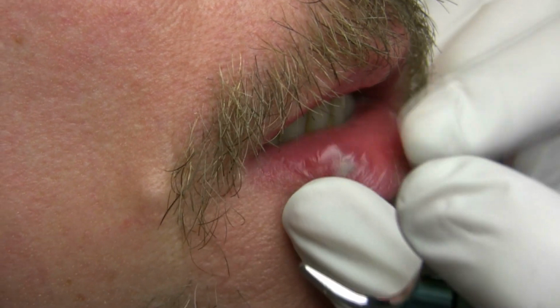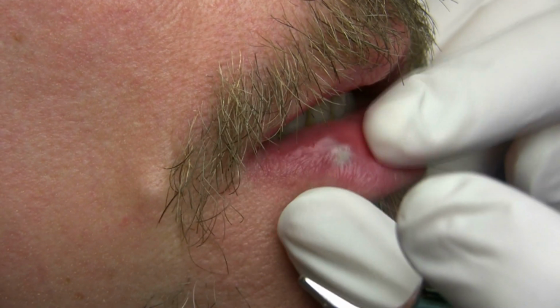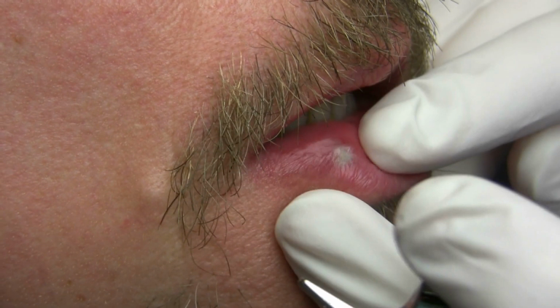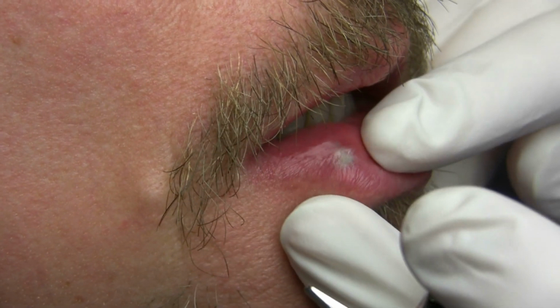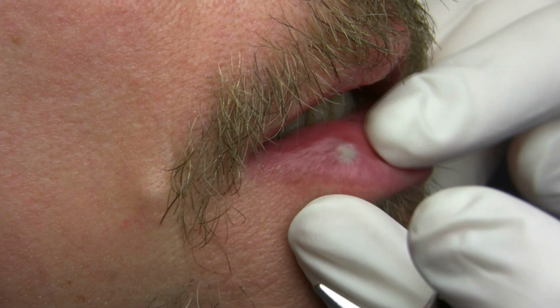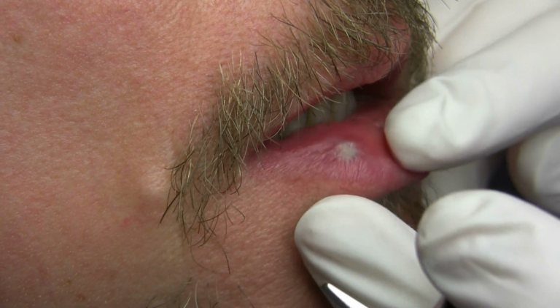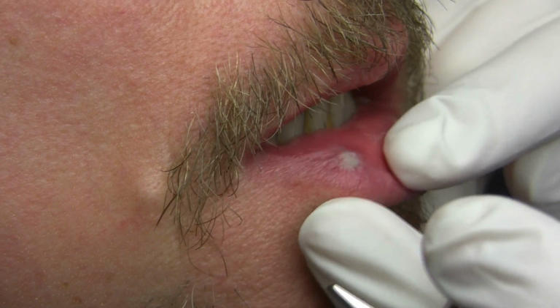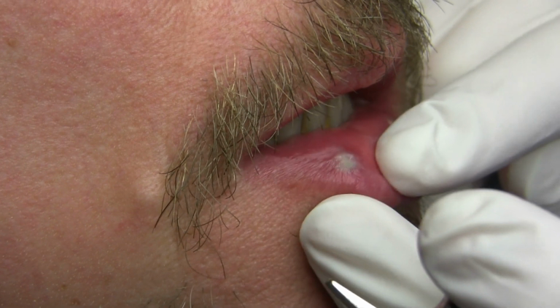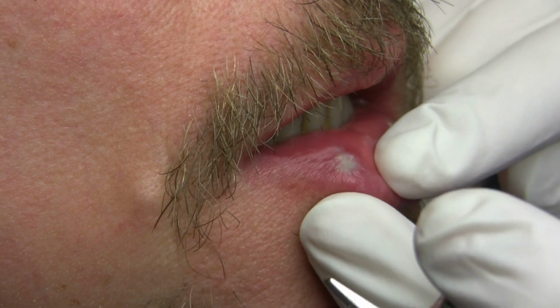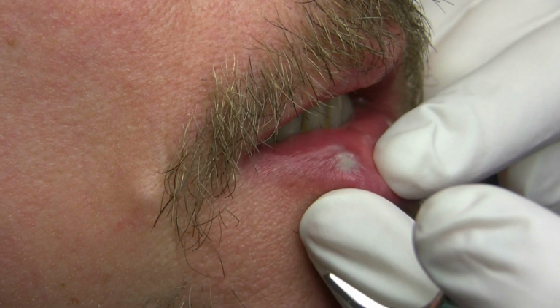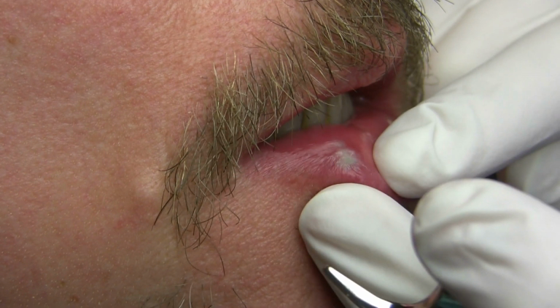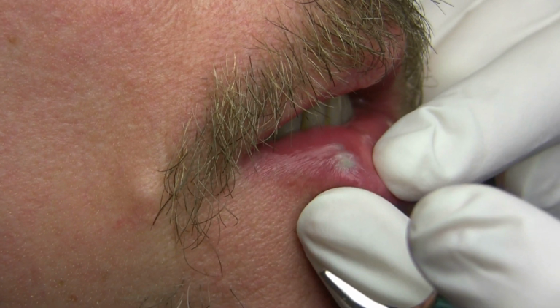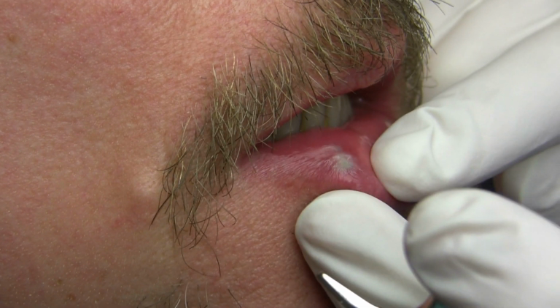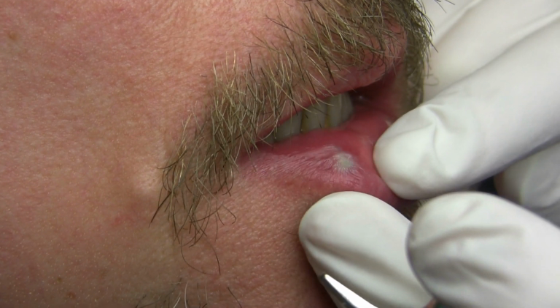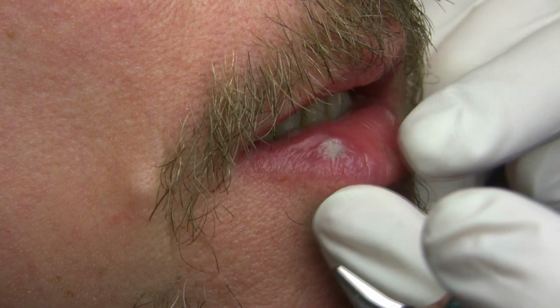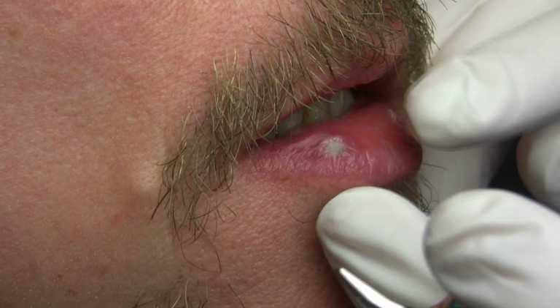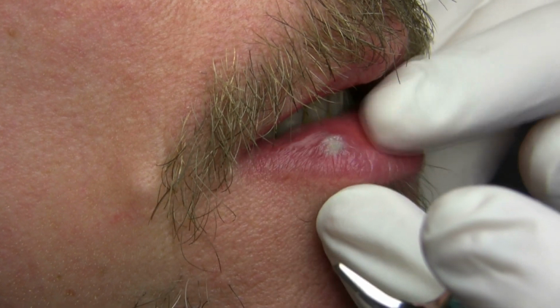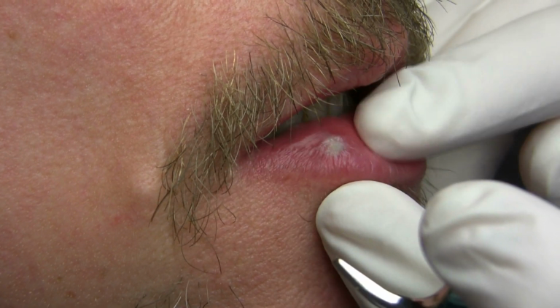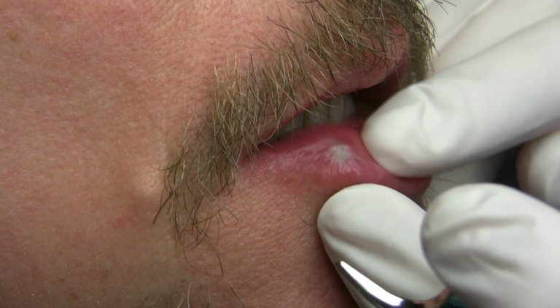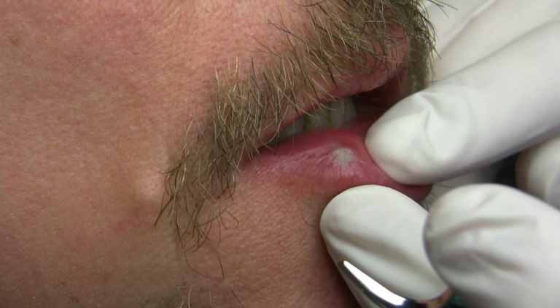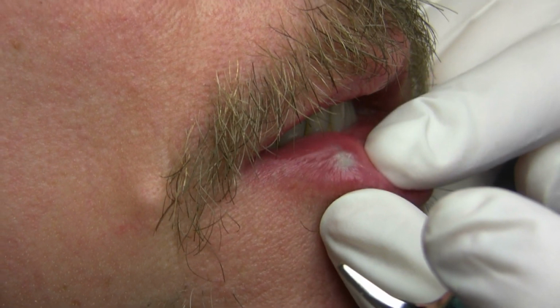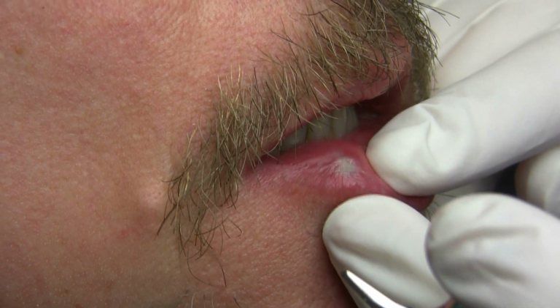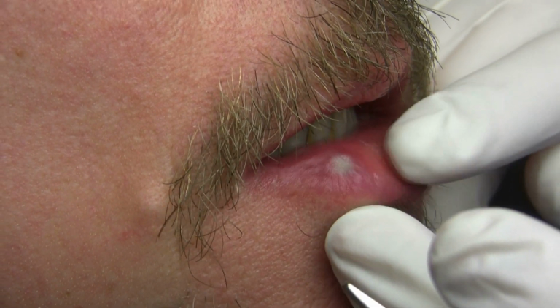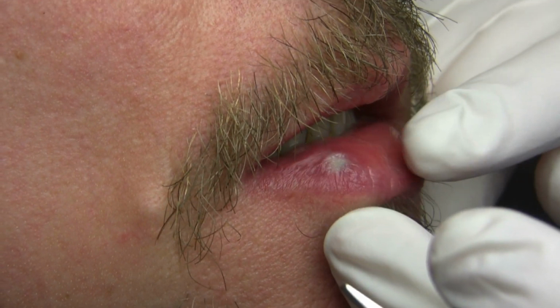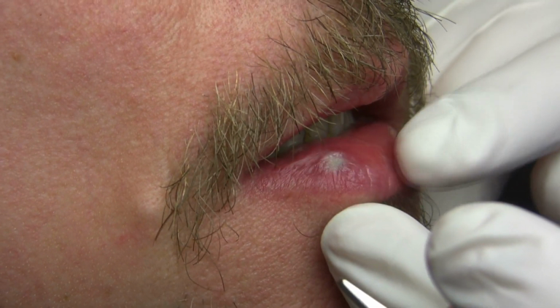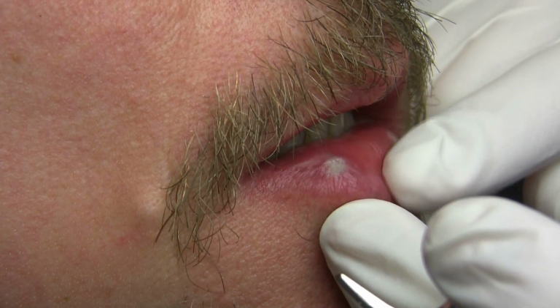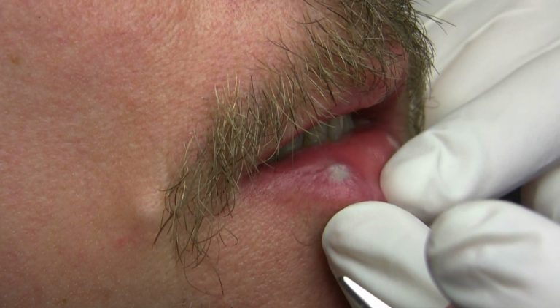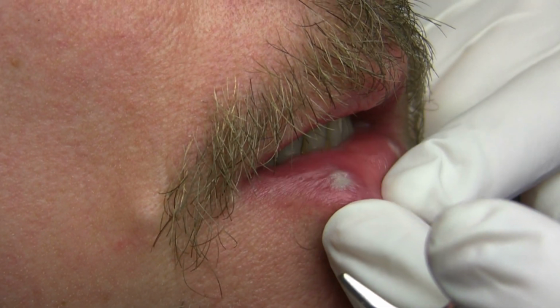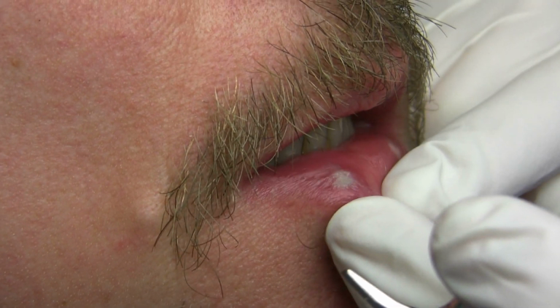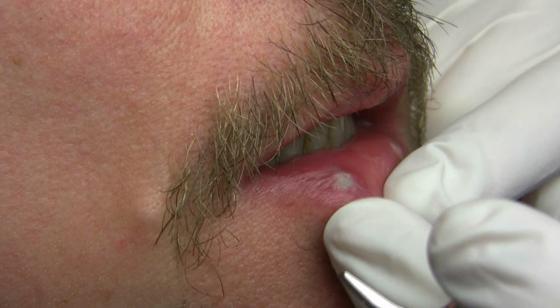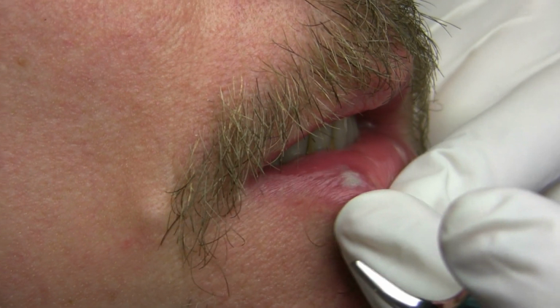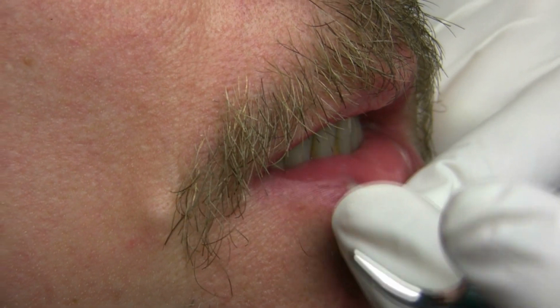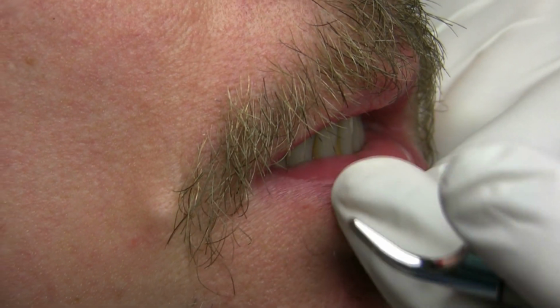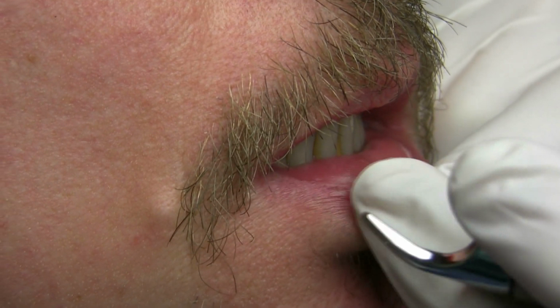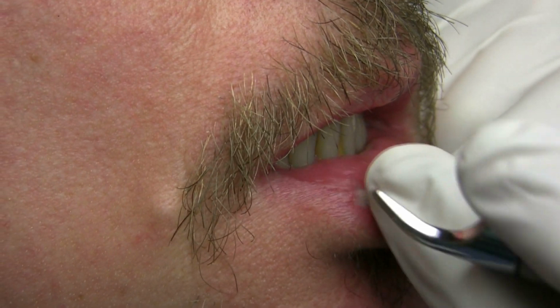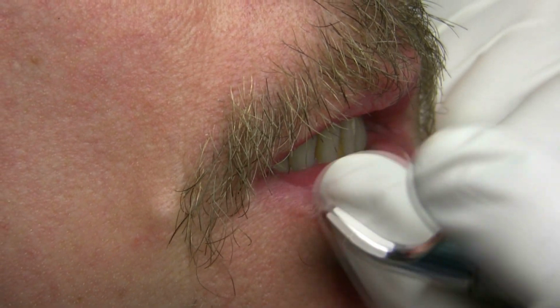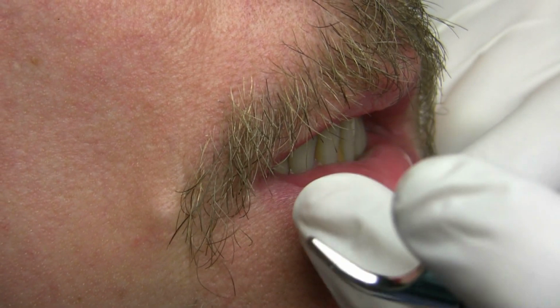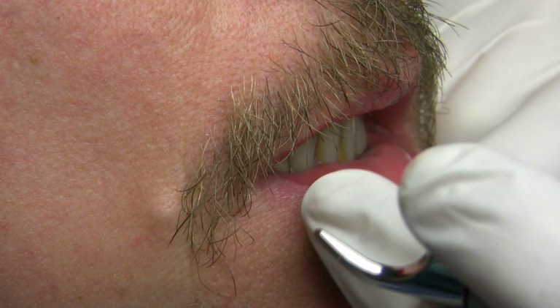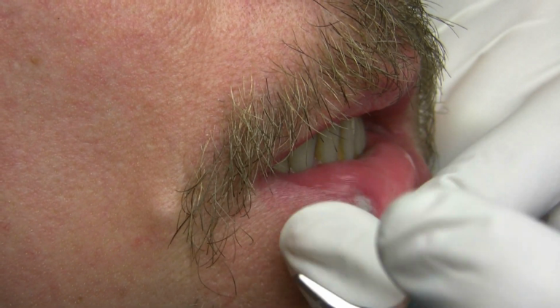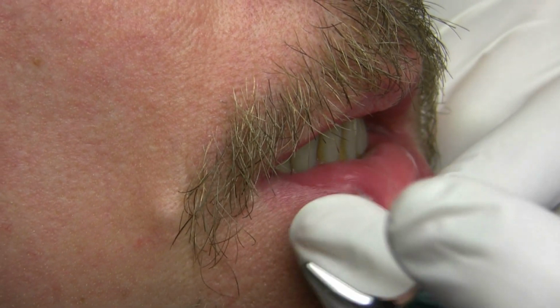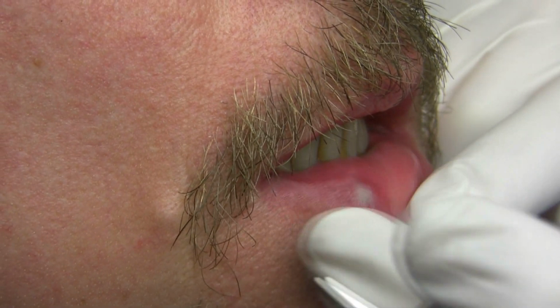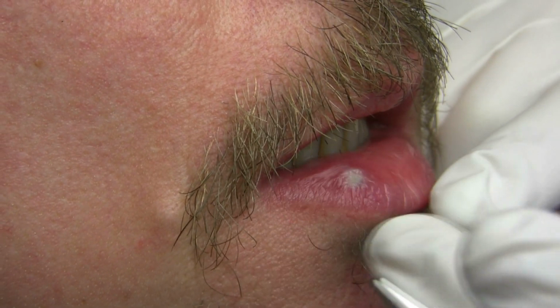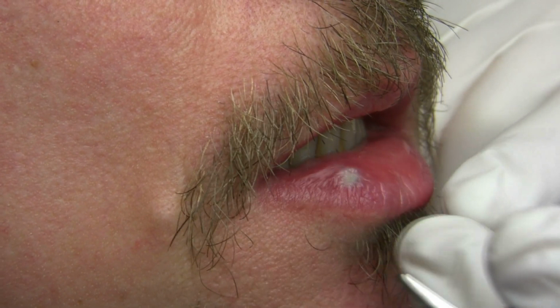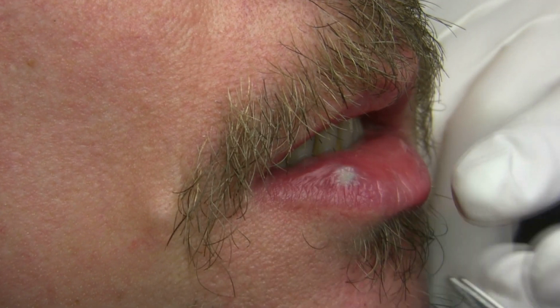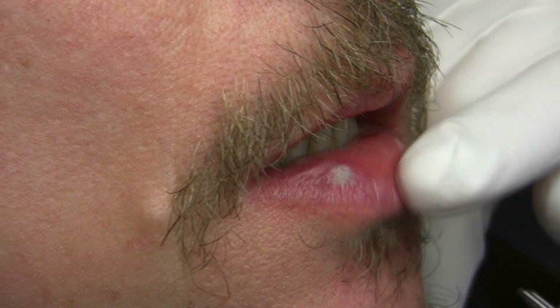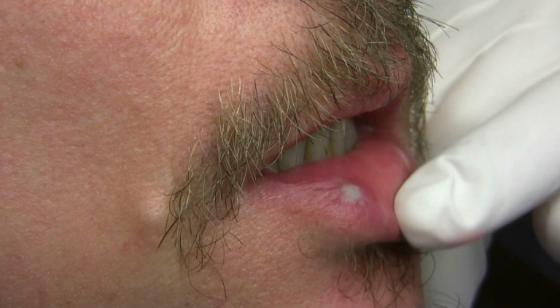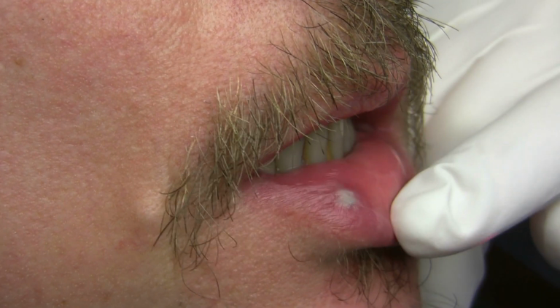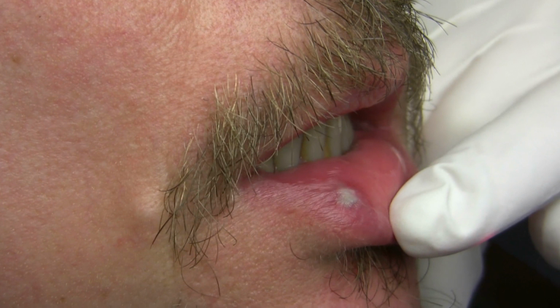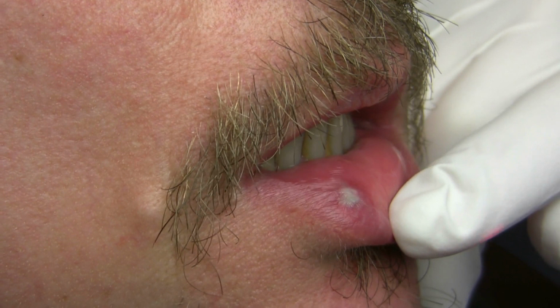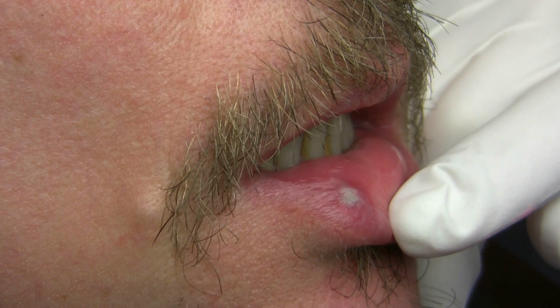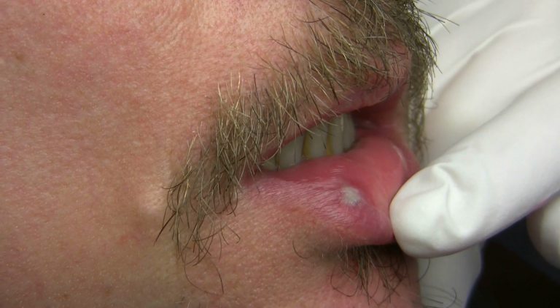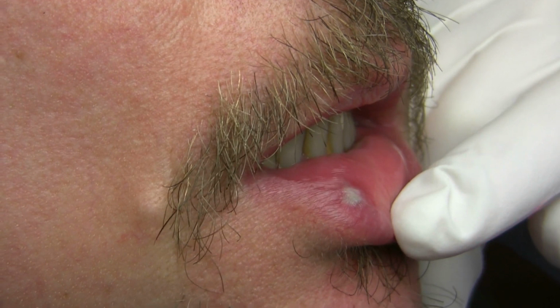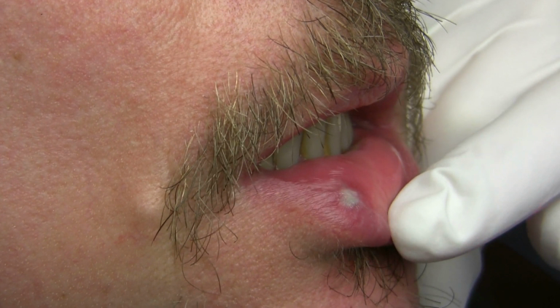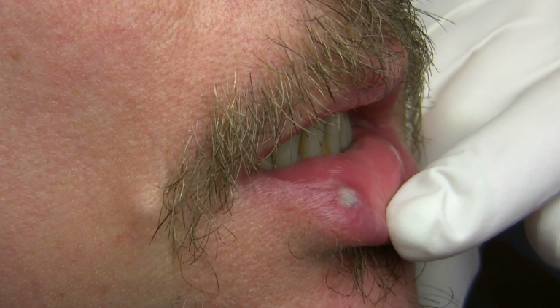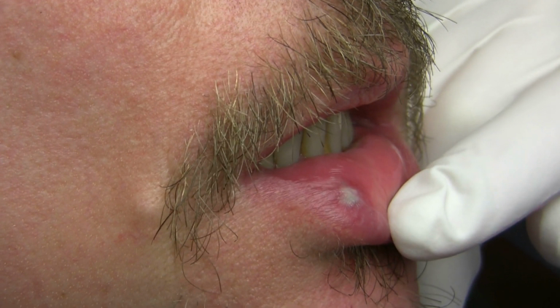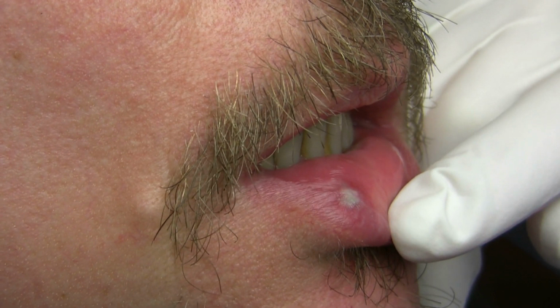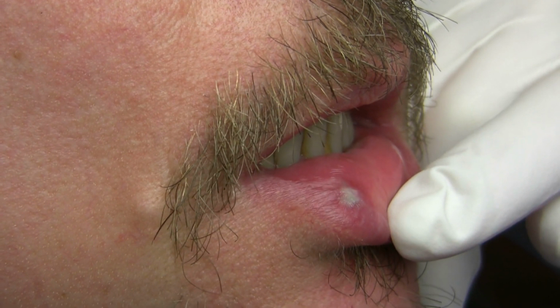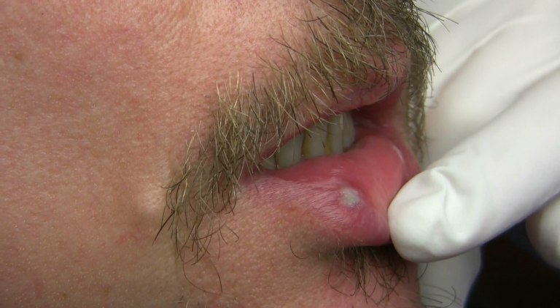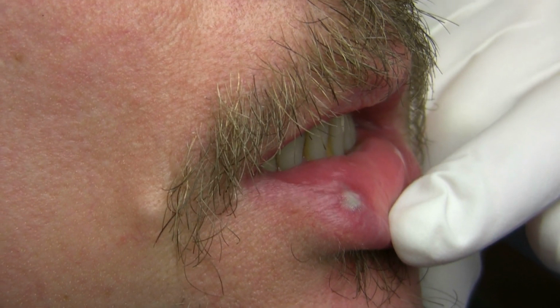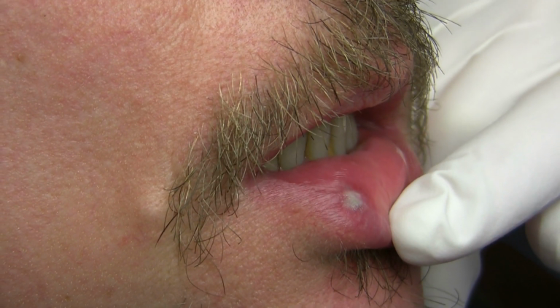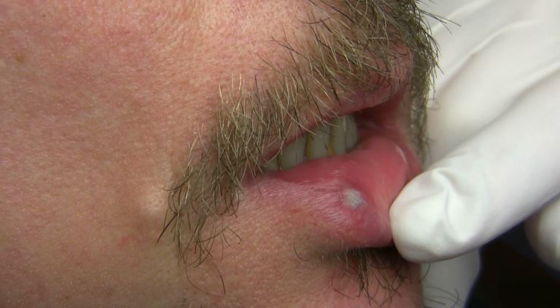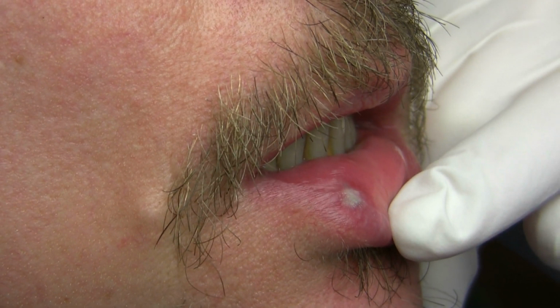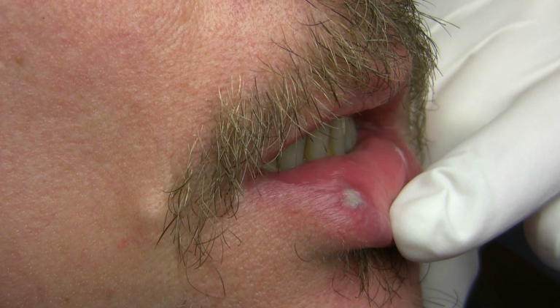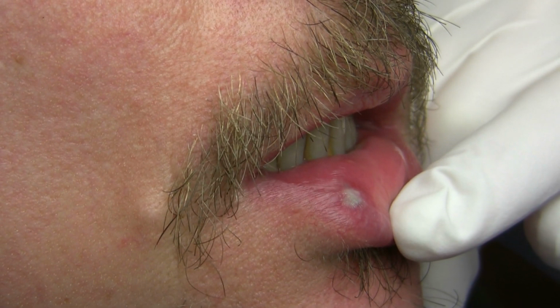So that is gray. And as that heals, it'll just heal over and fall off, and usually is done in one treatment.